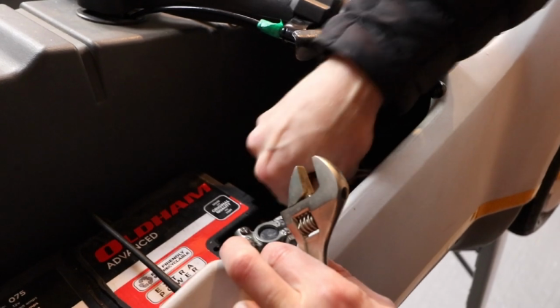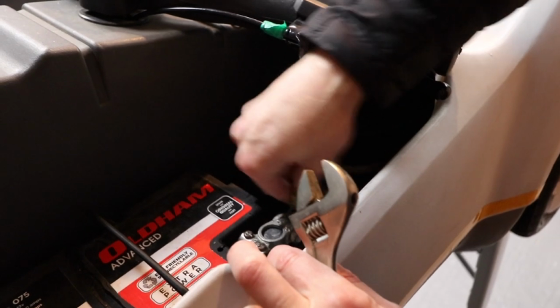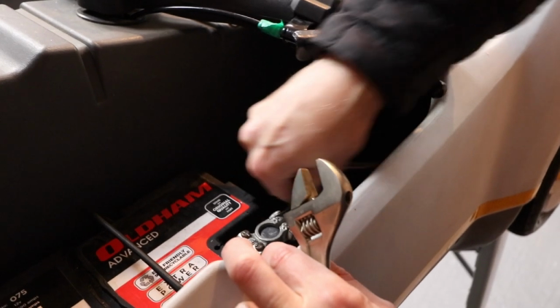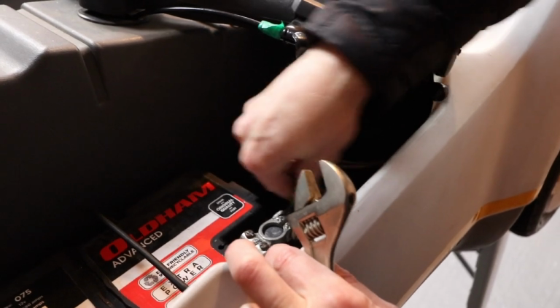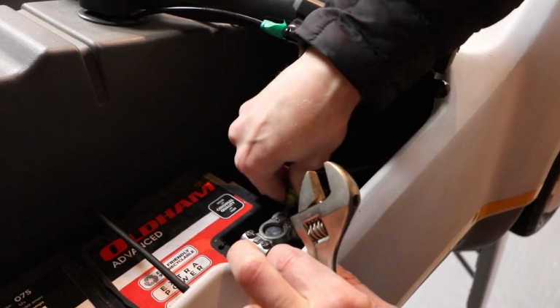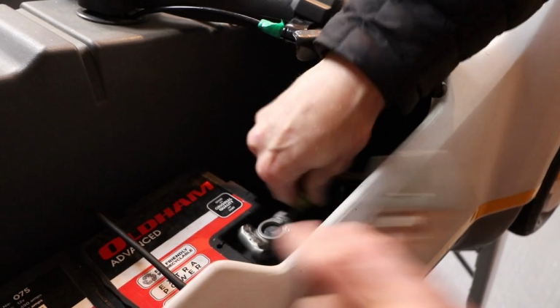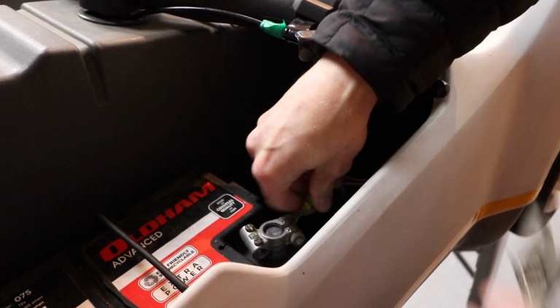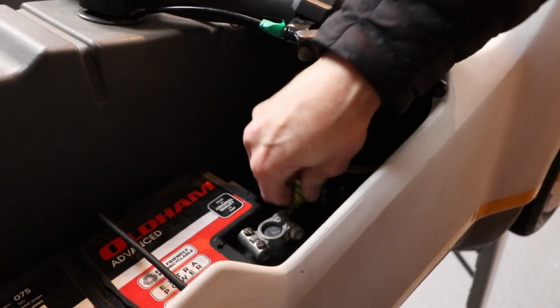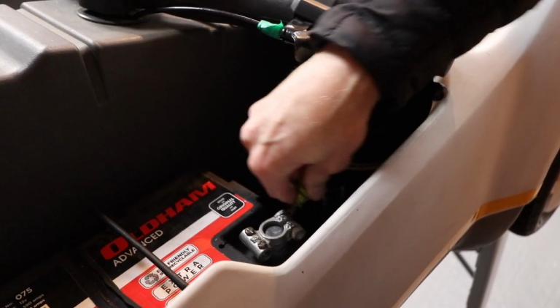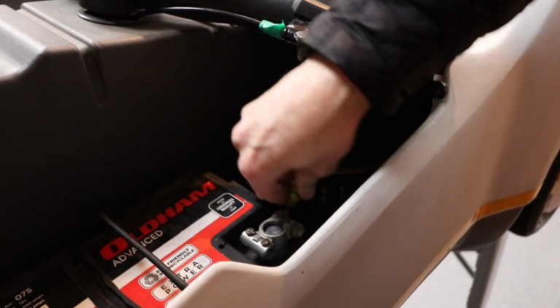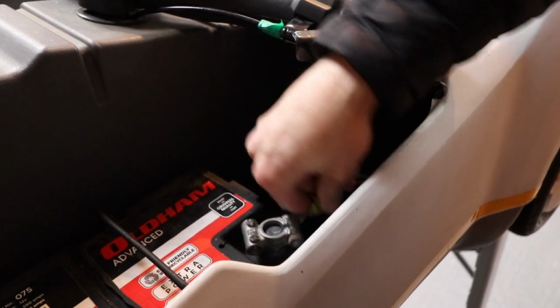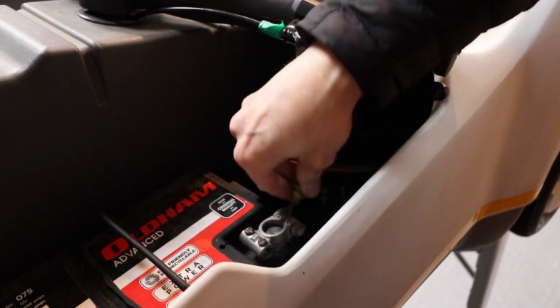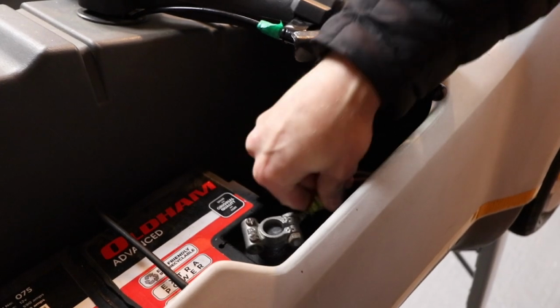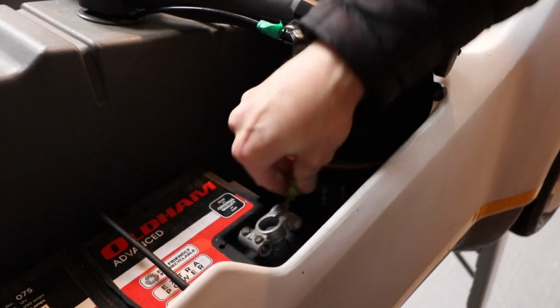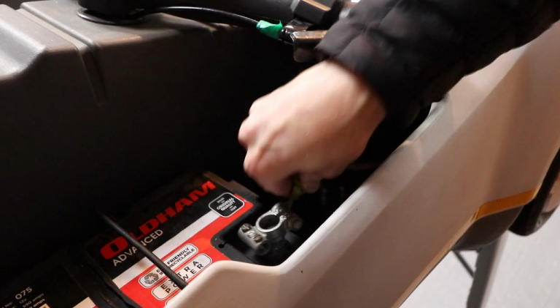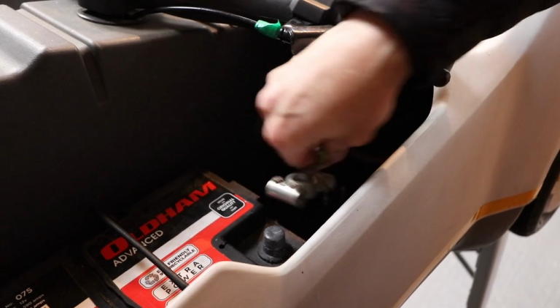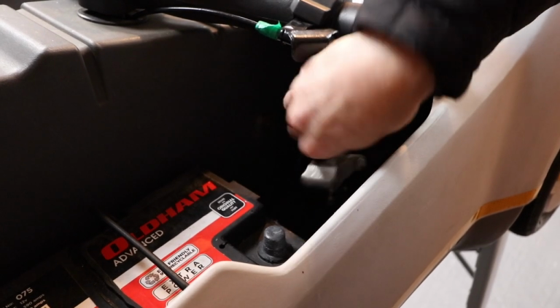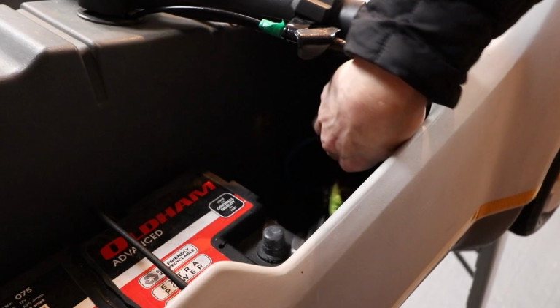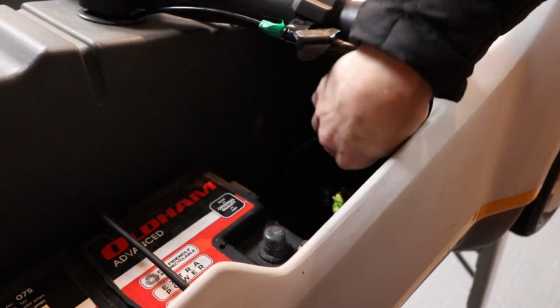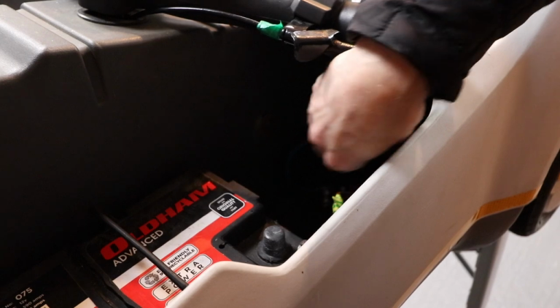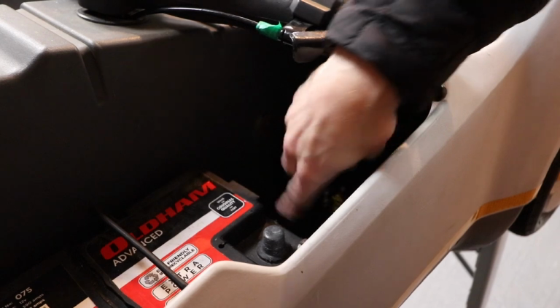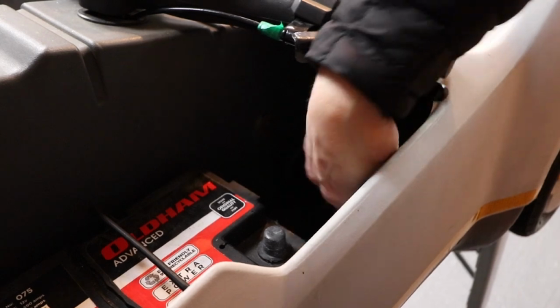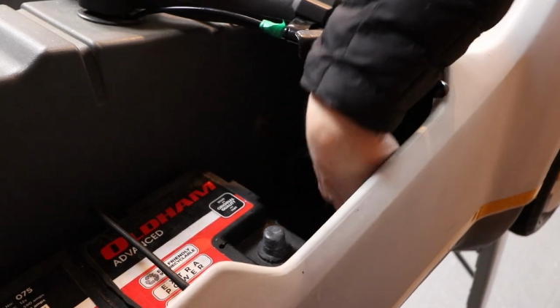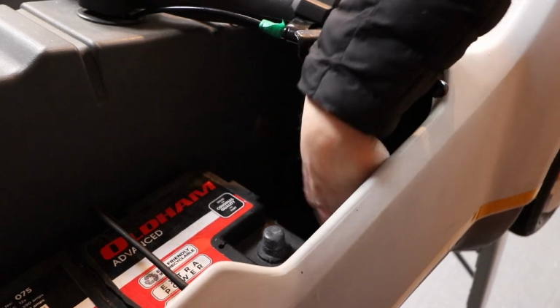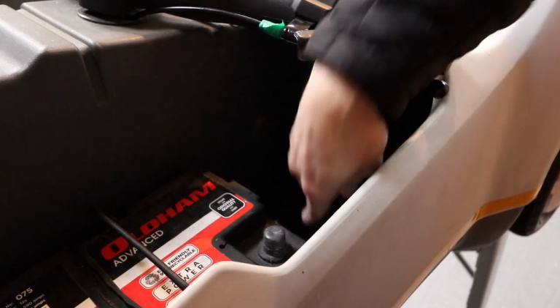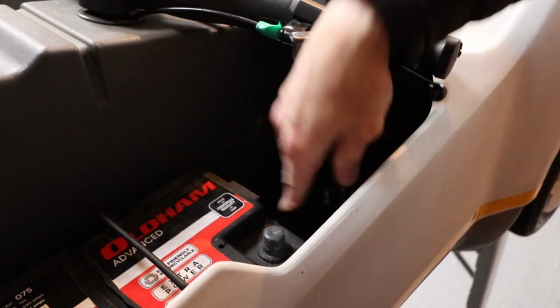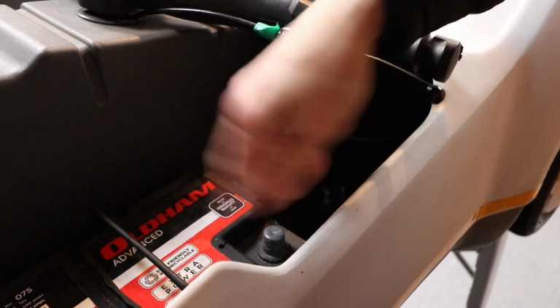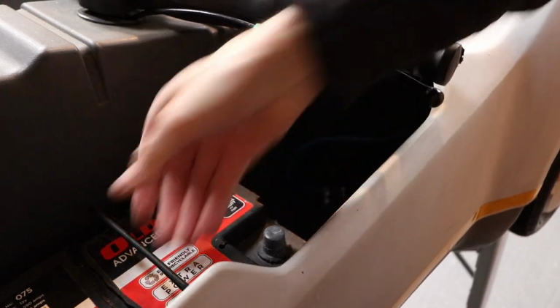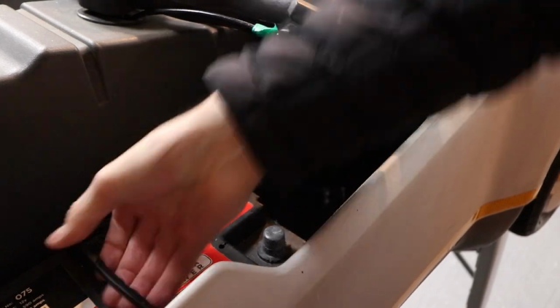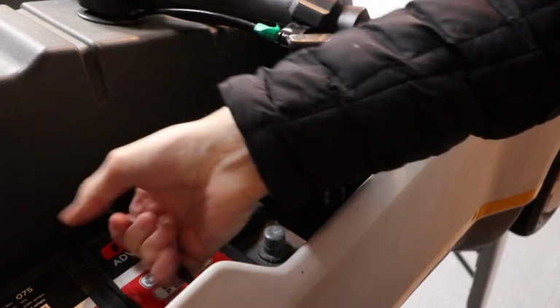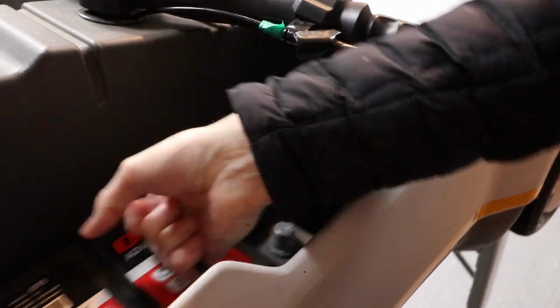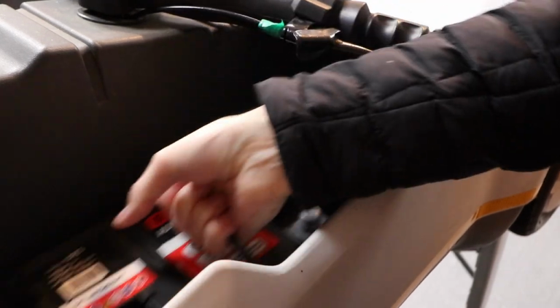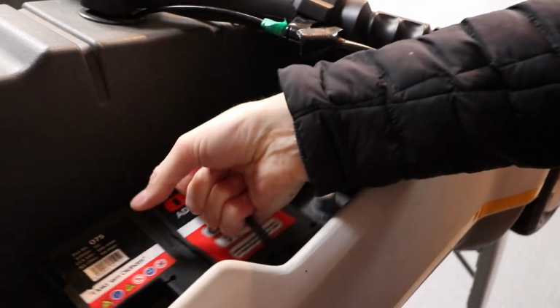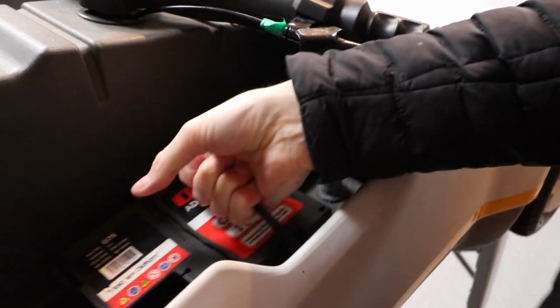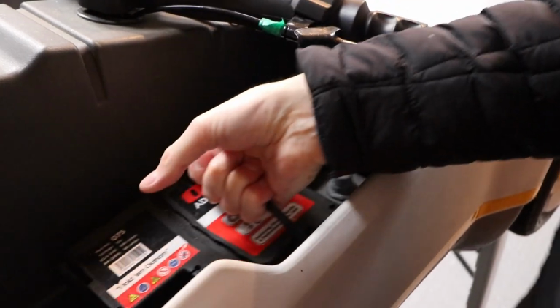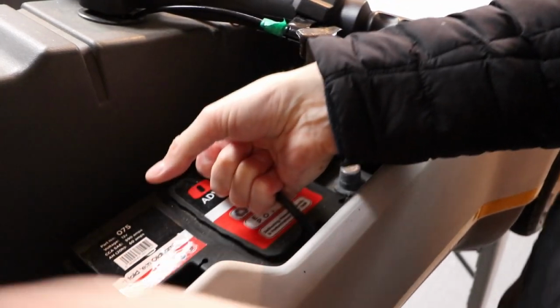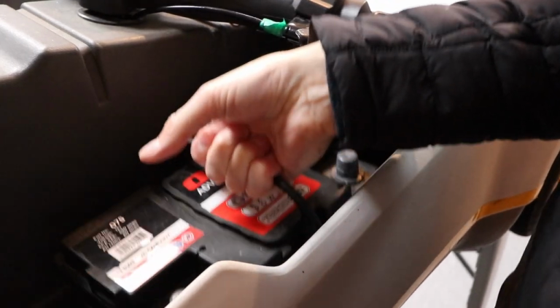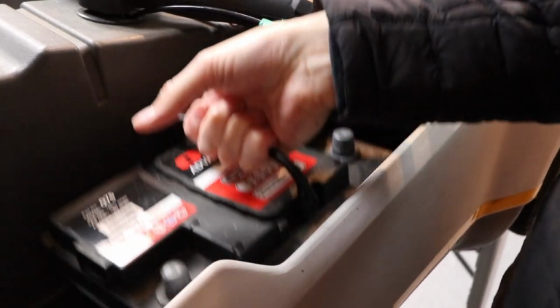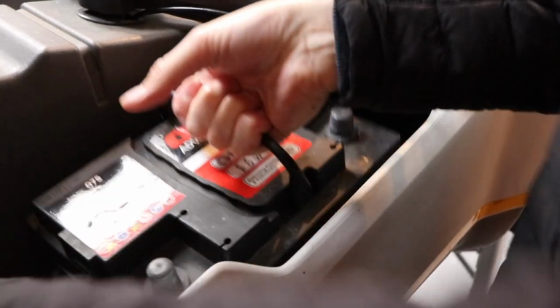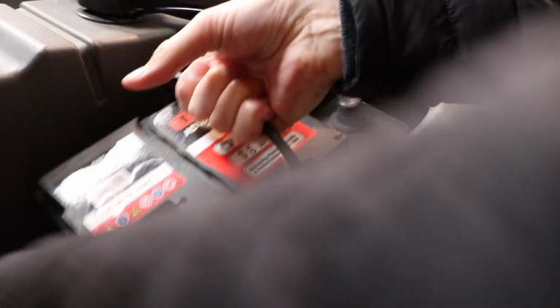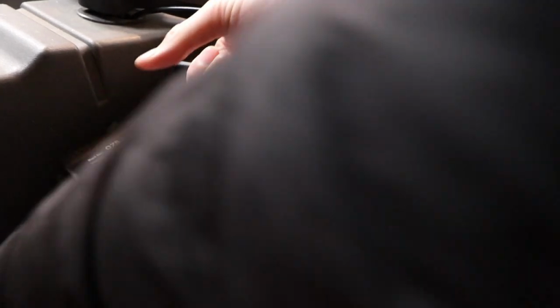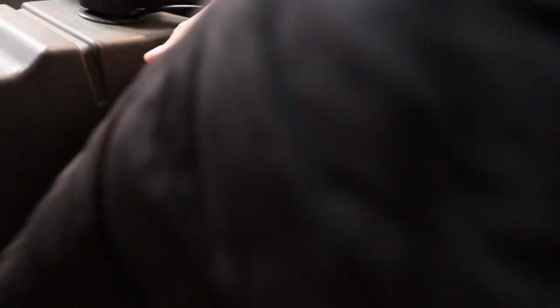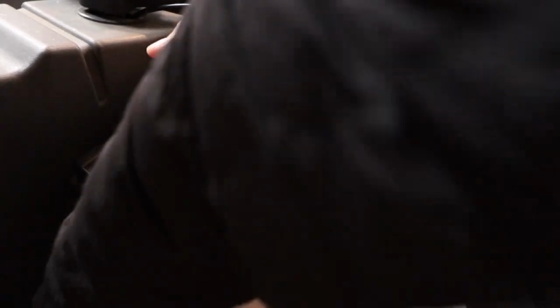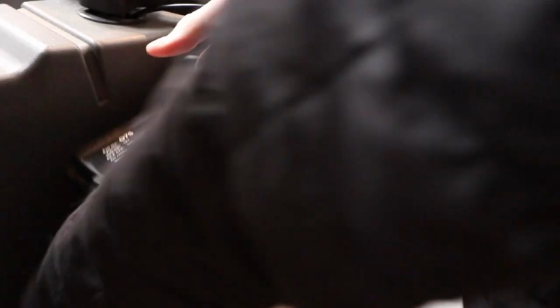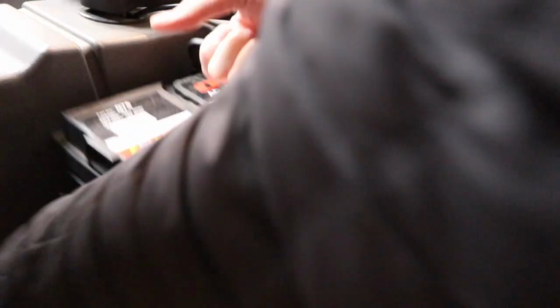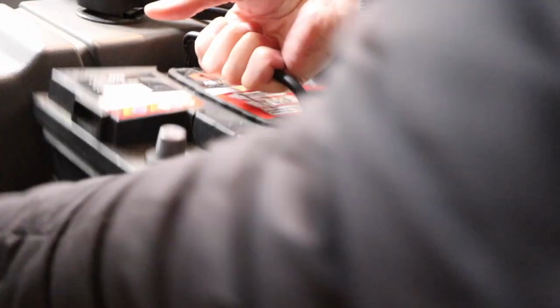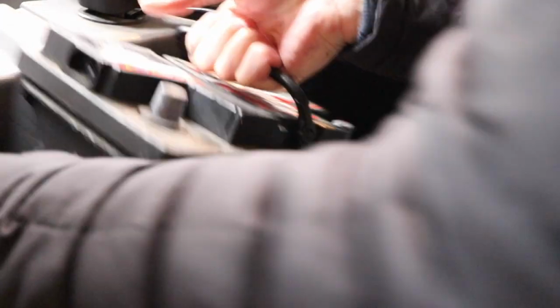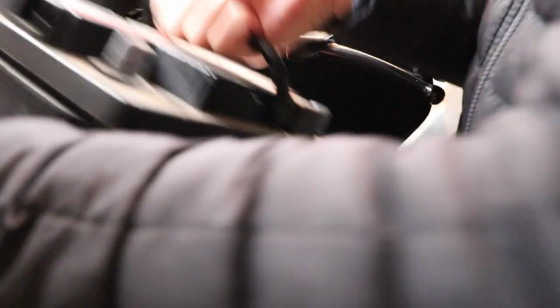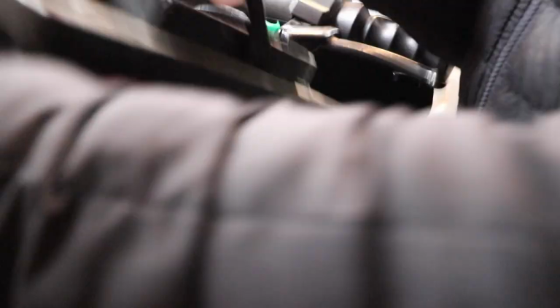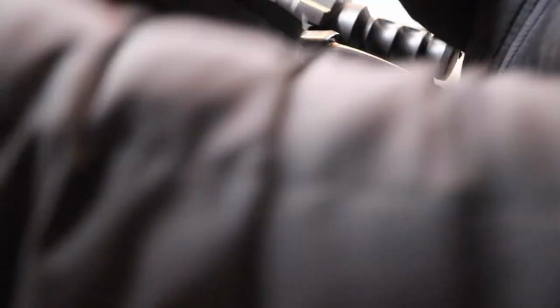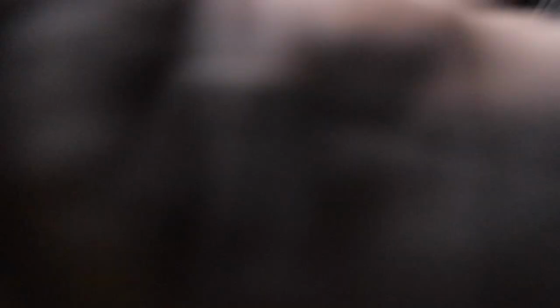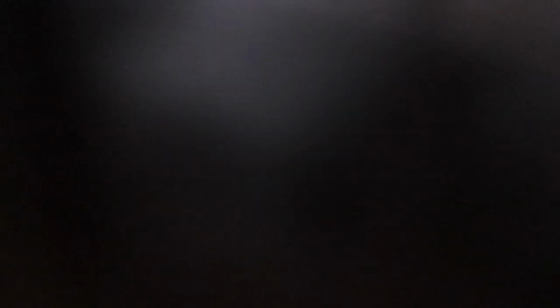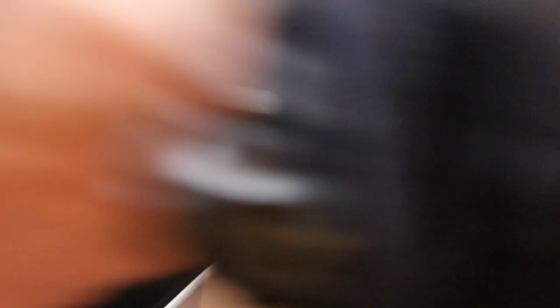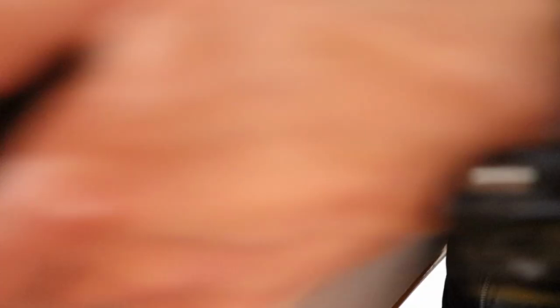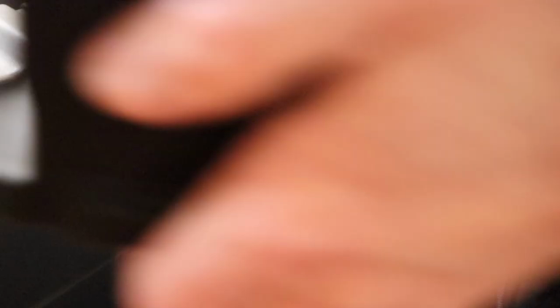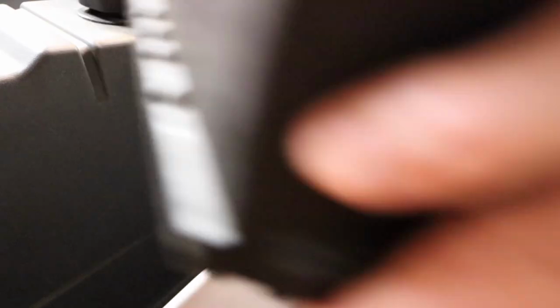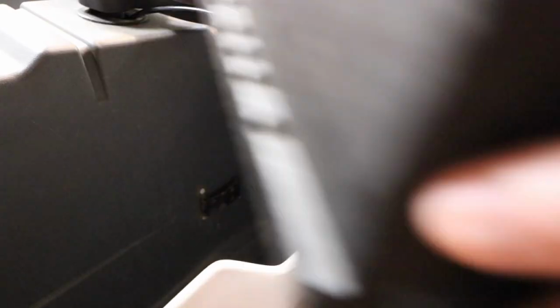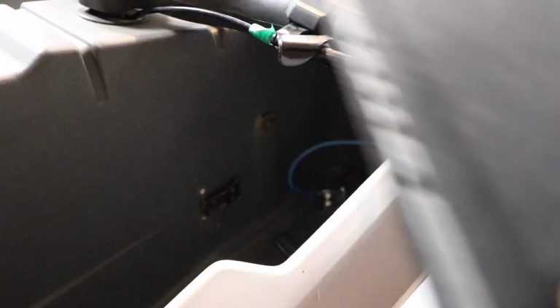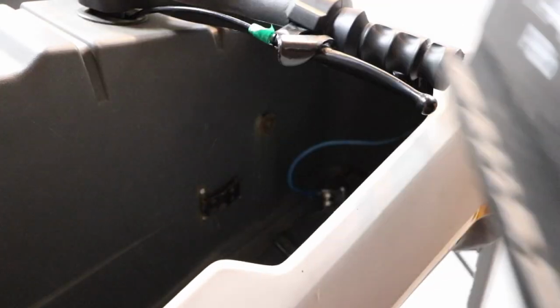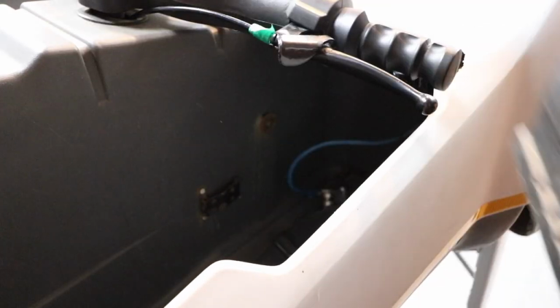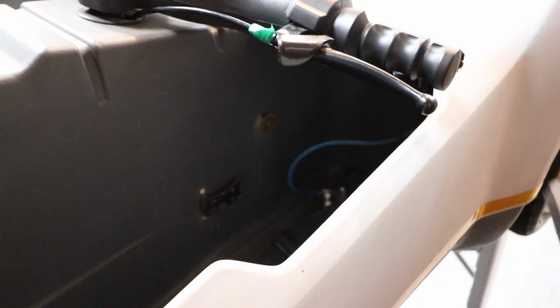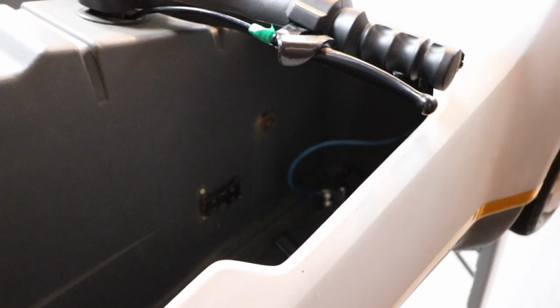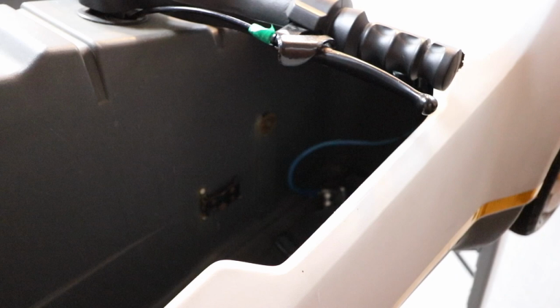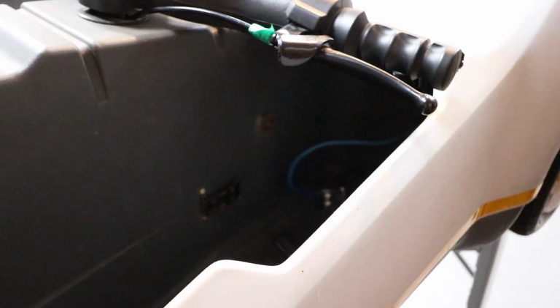Let's get started. The first job is to remove the battery and store it safely out of the way.